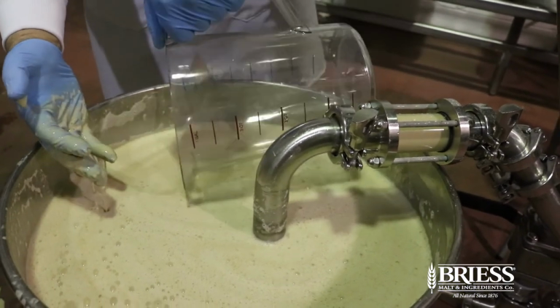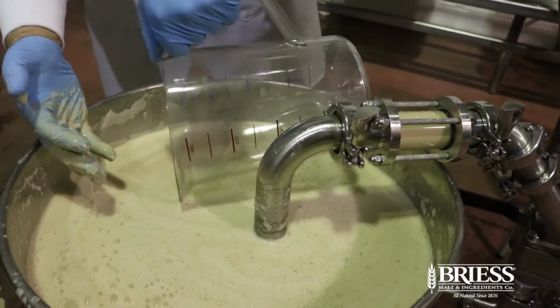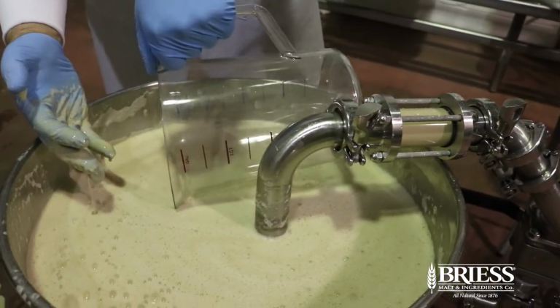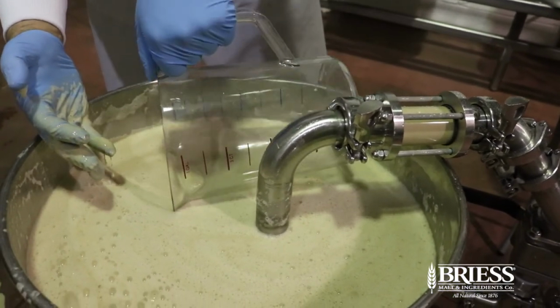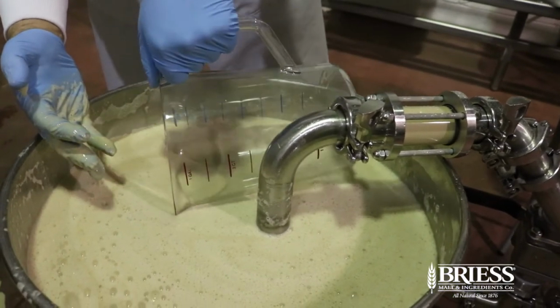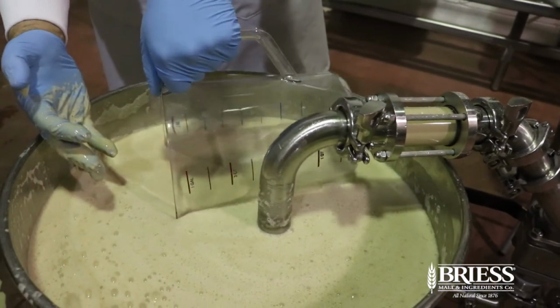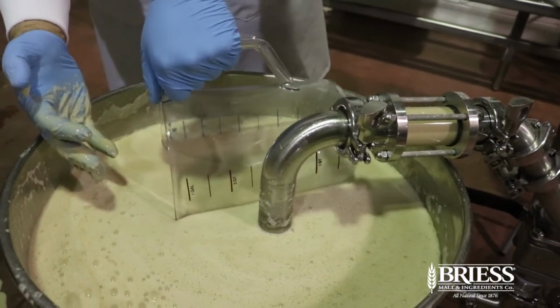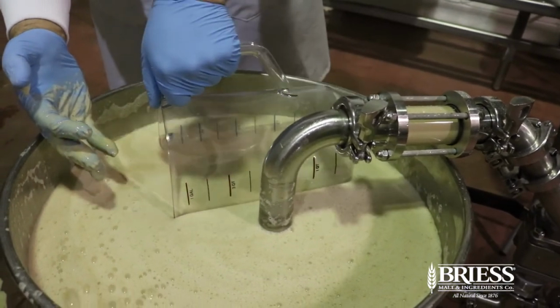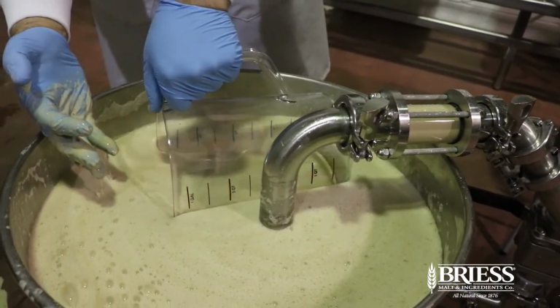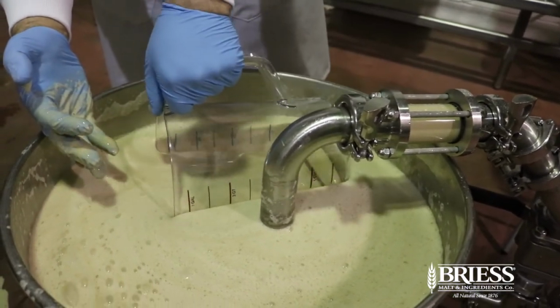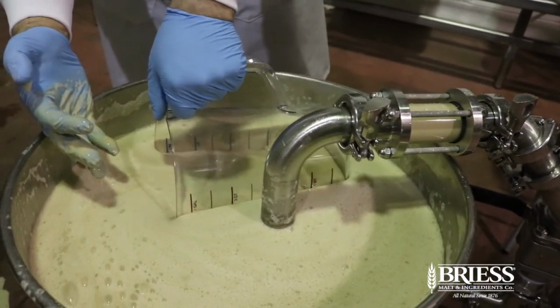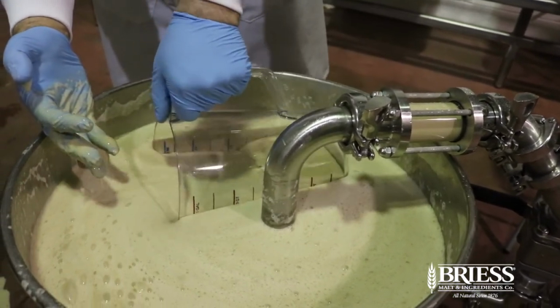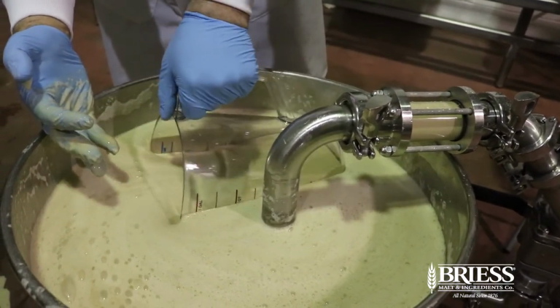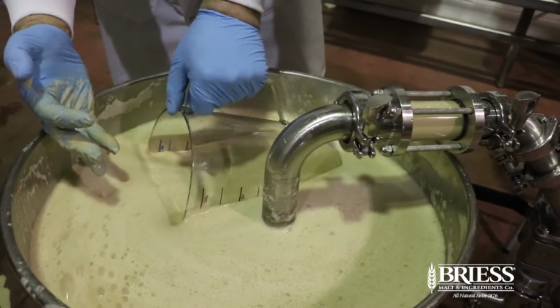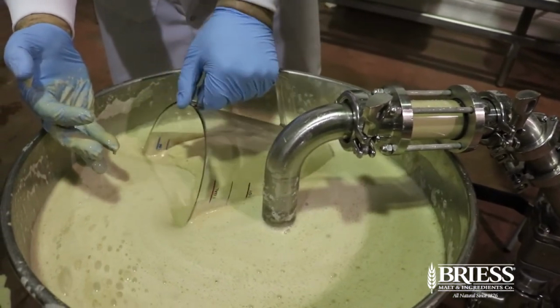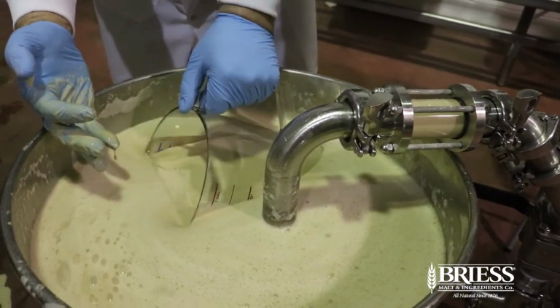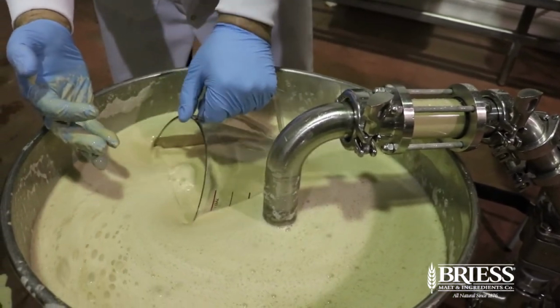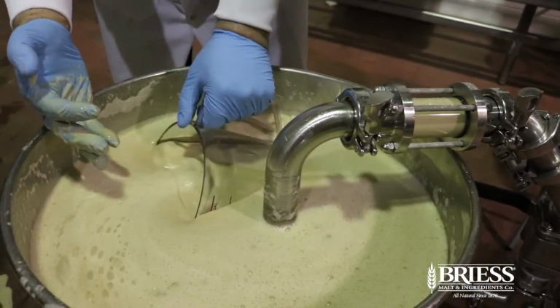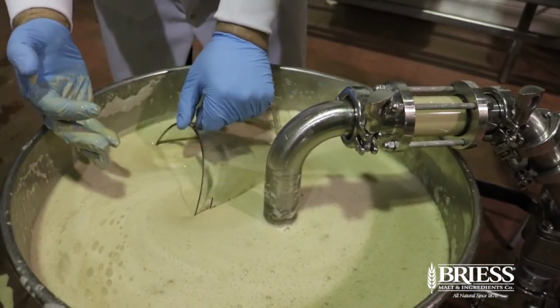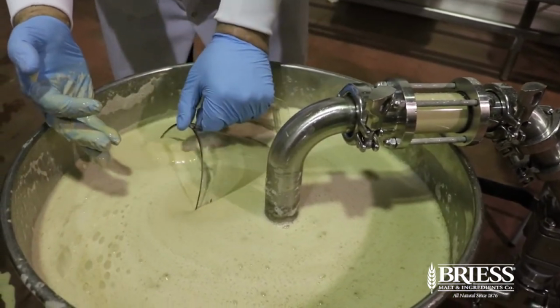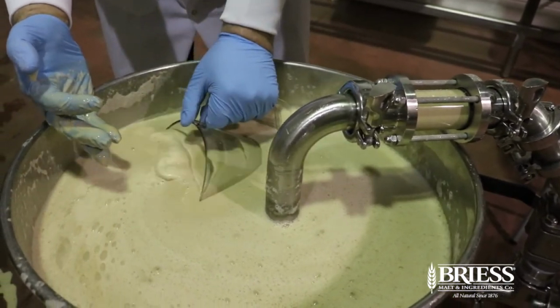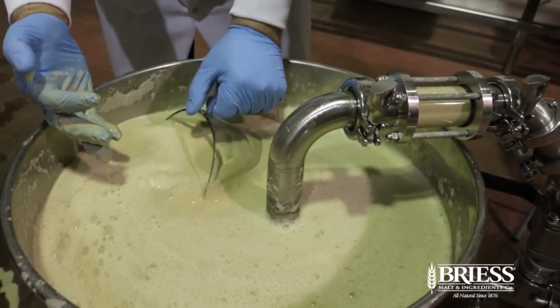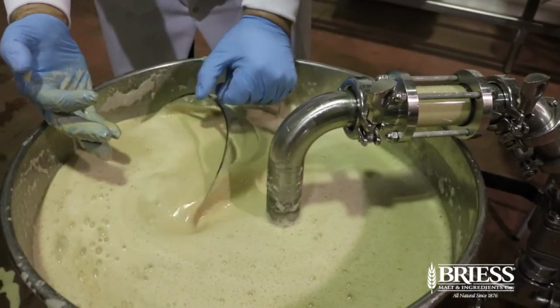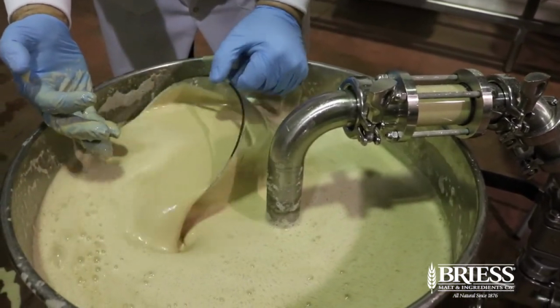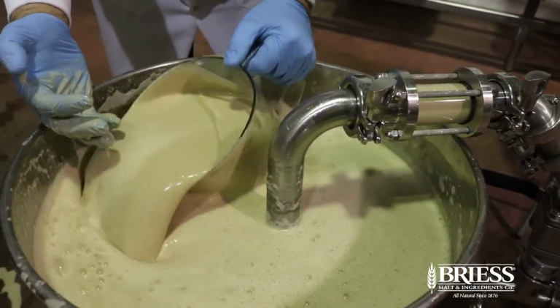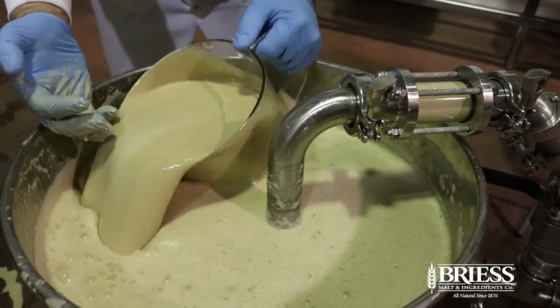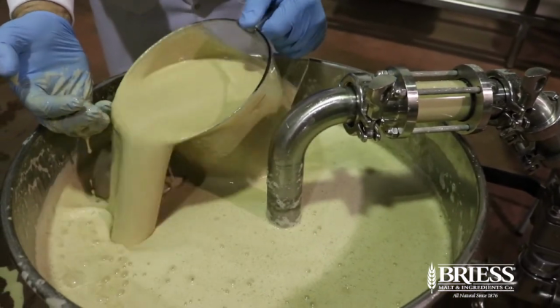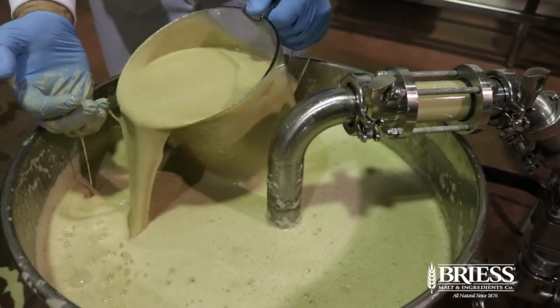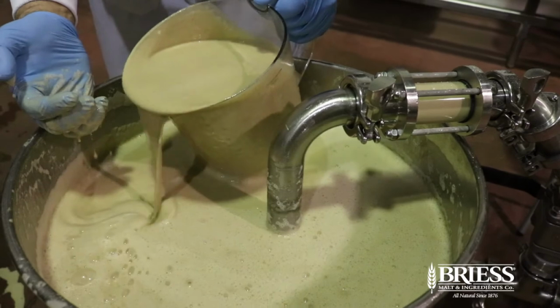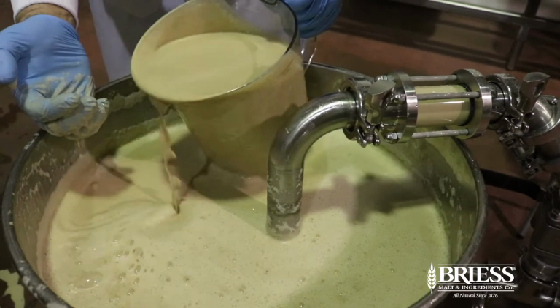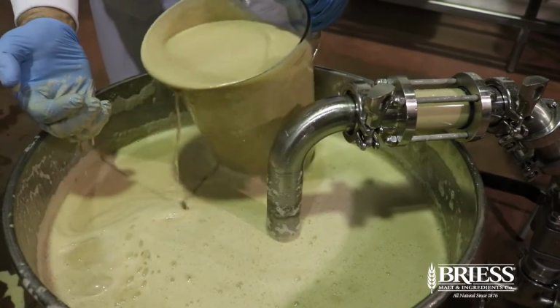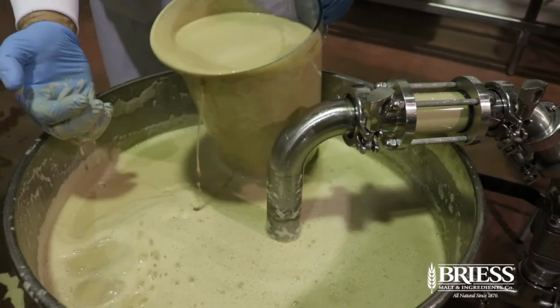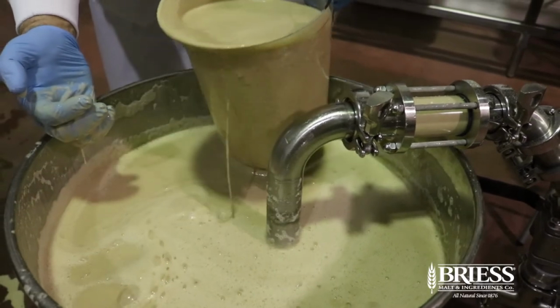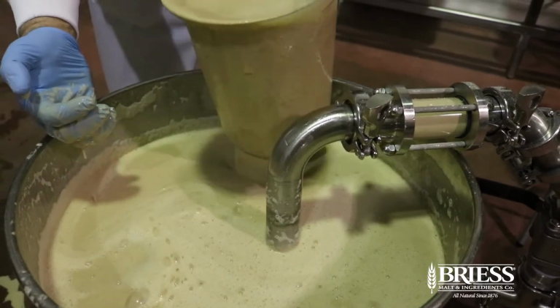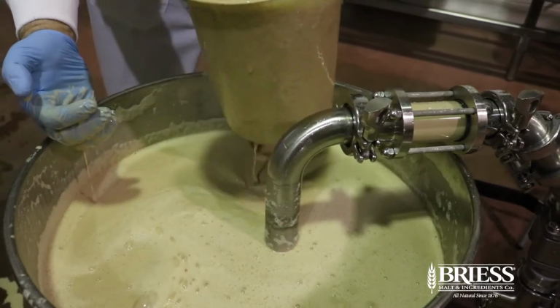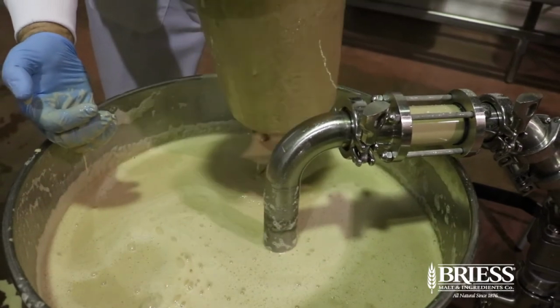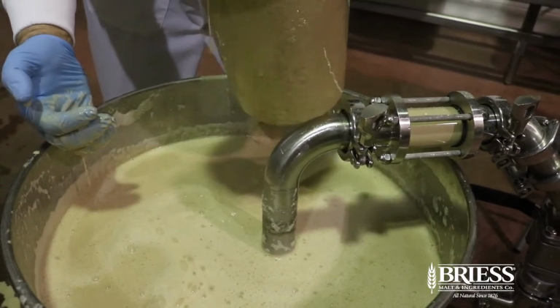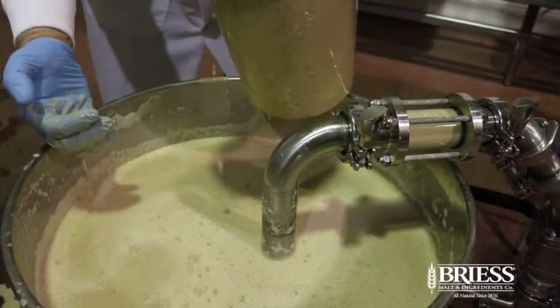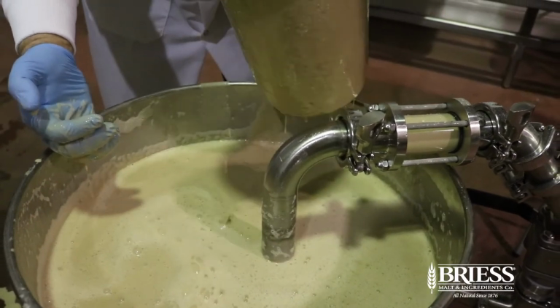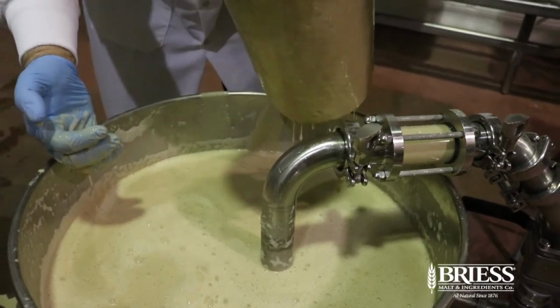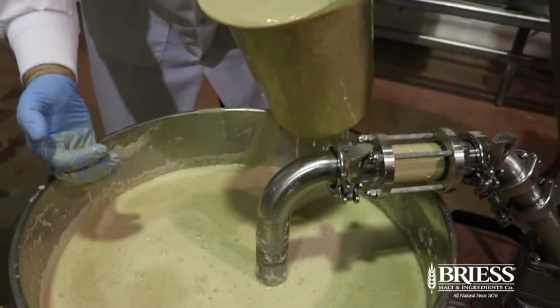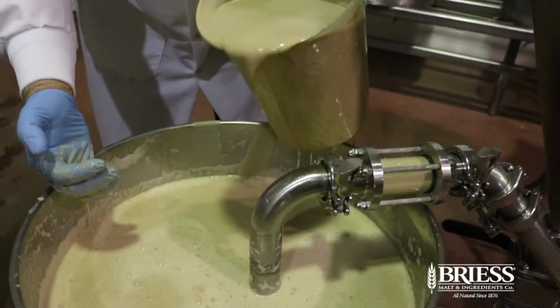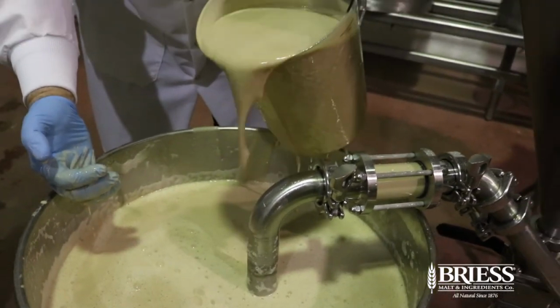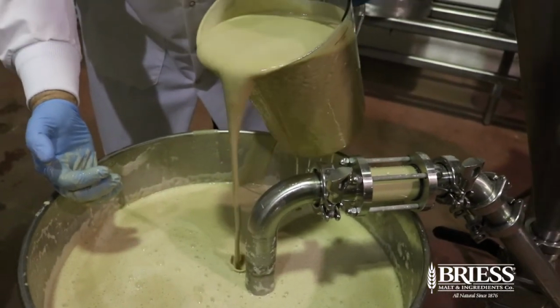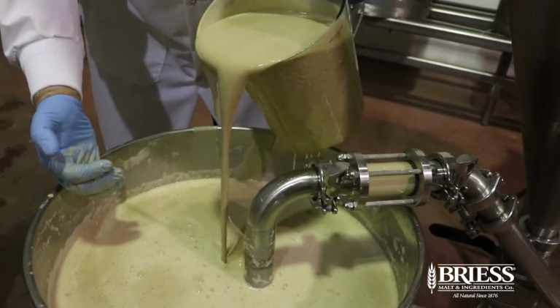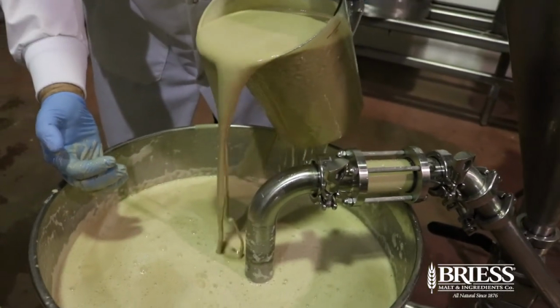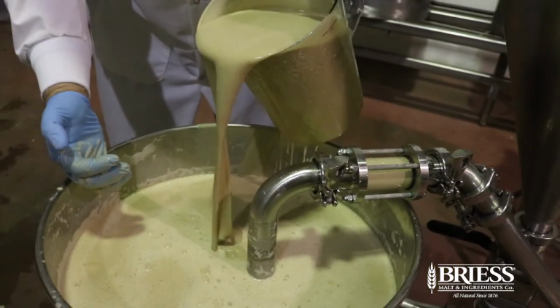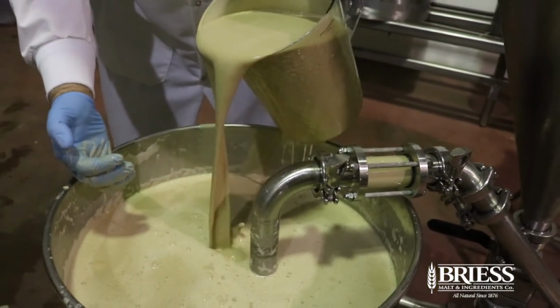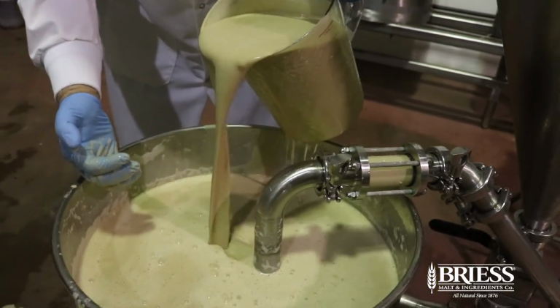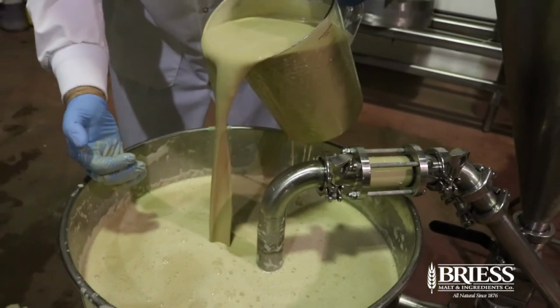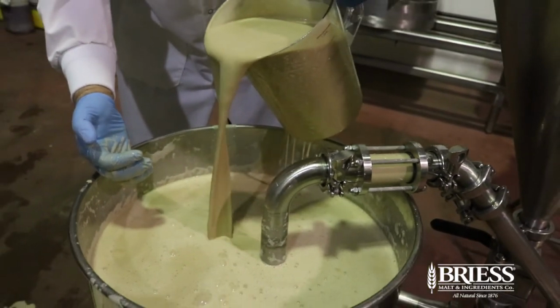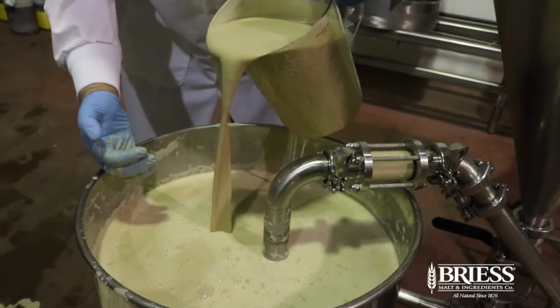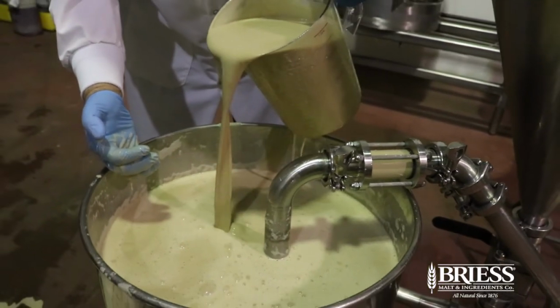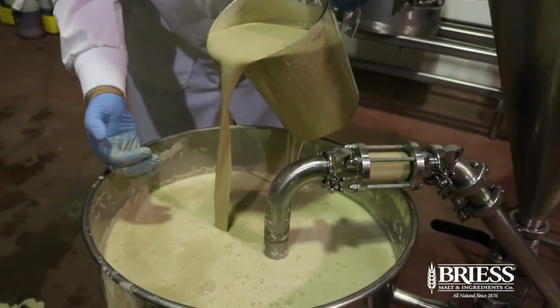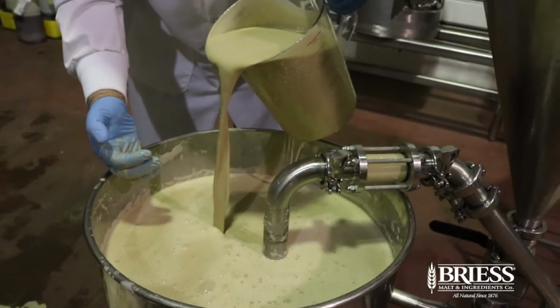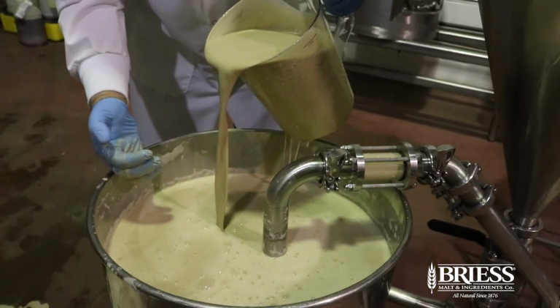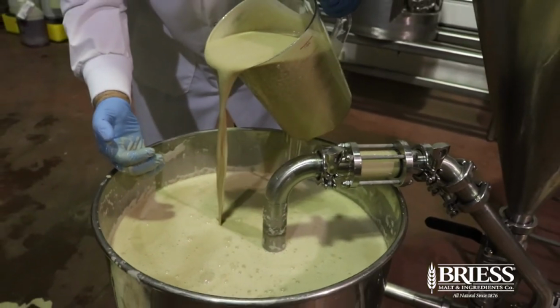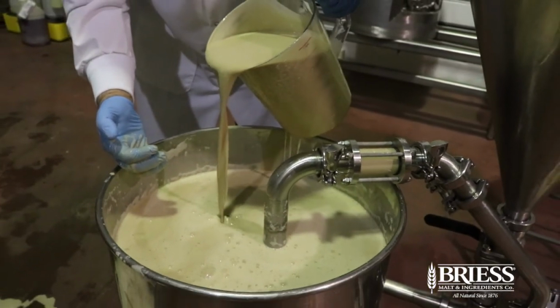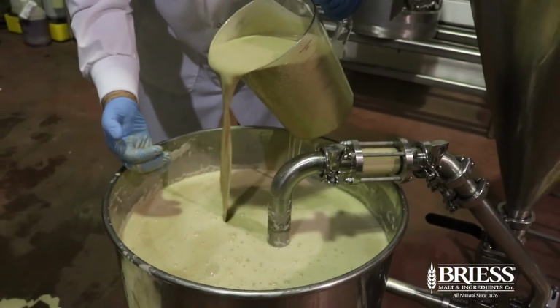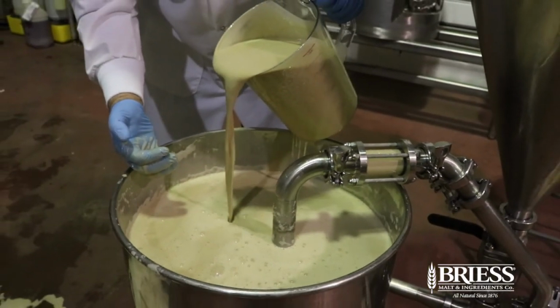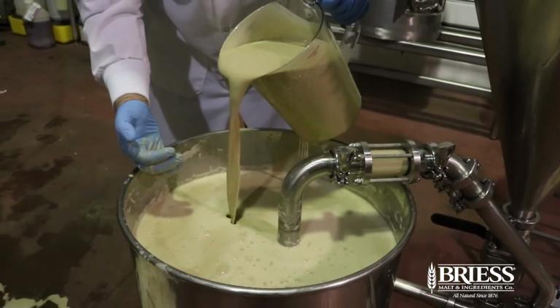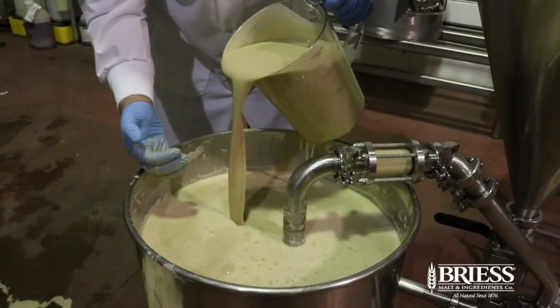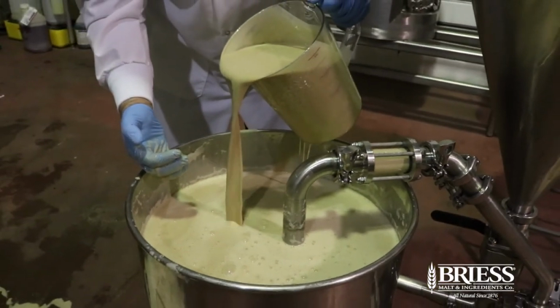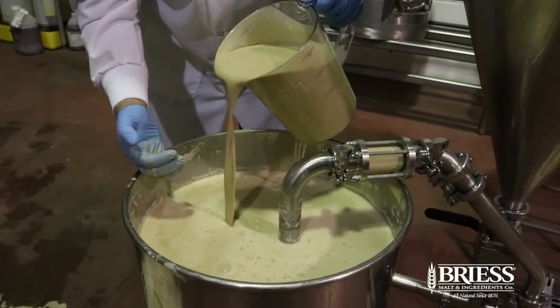You can see here that there are no clumps whatsoever in the mash.